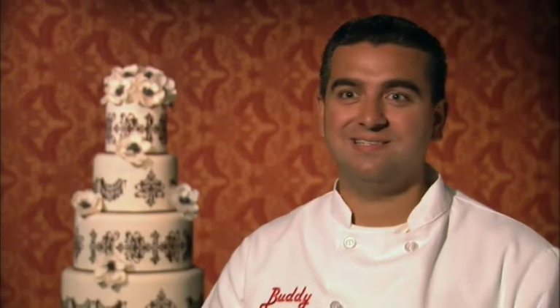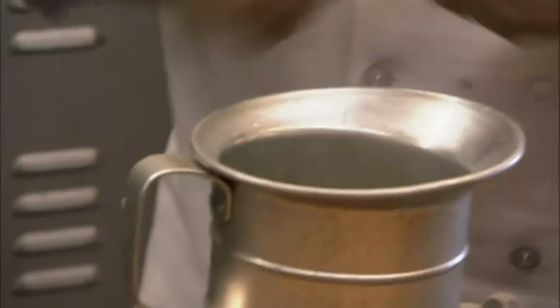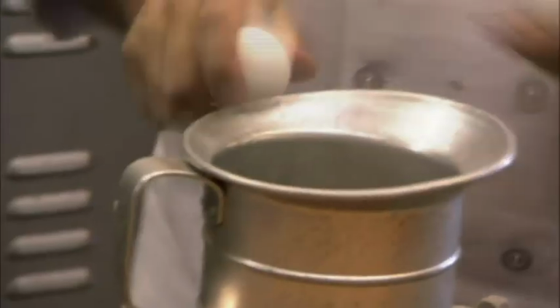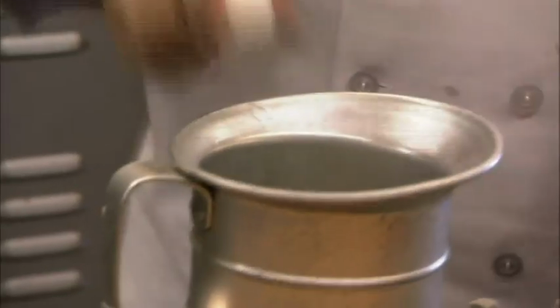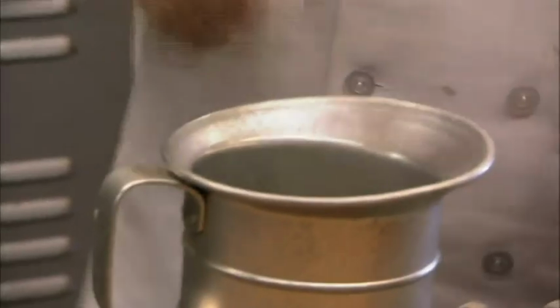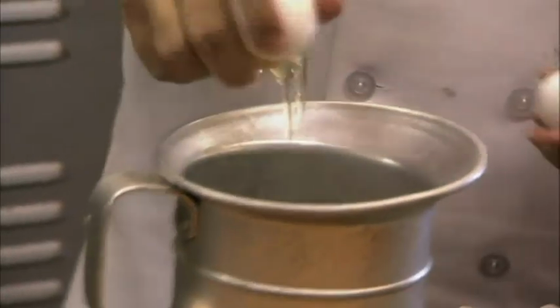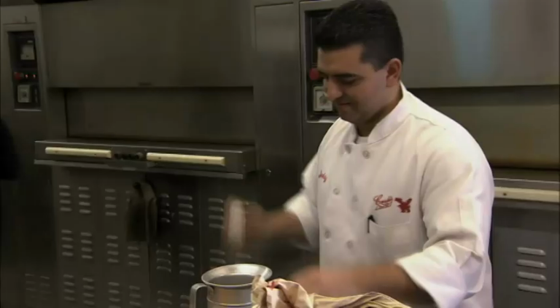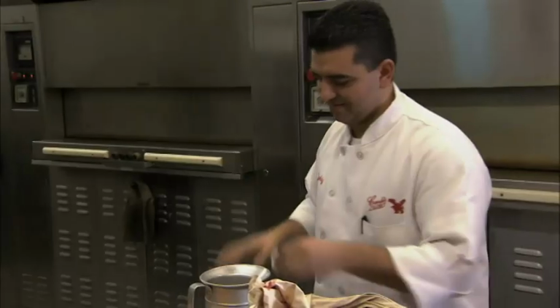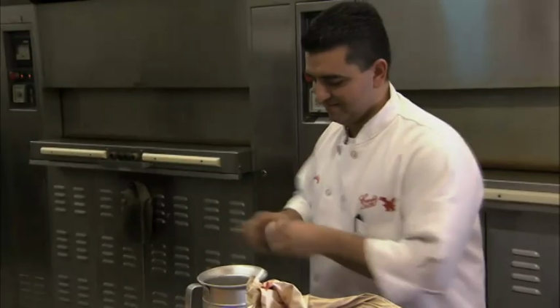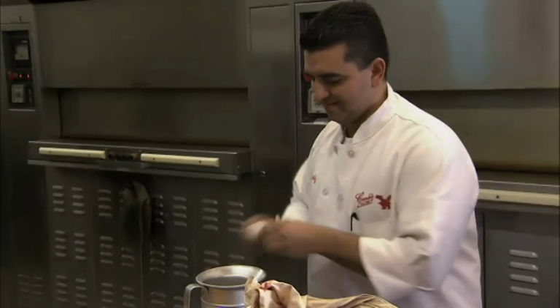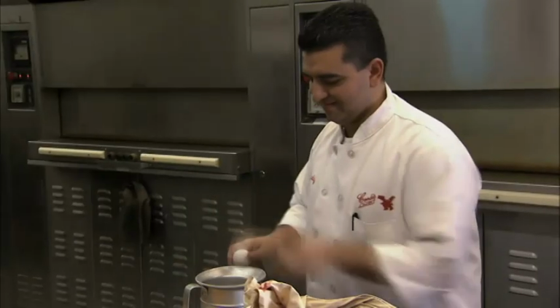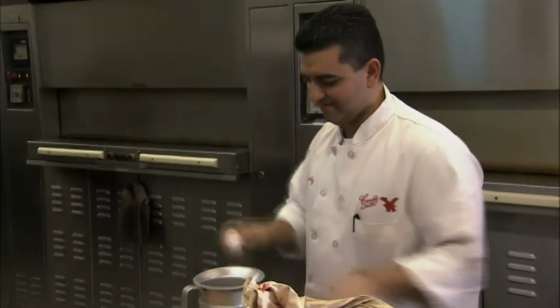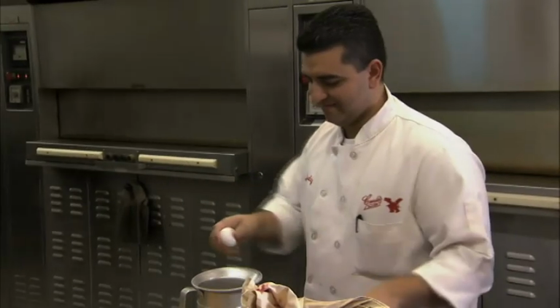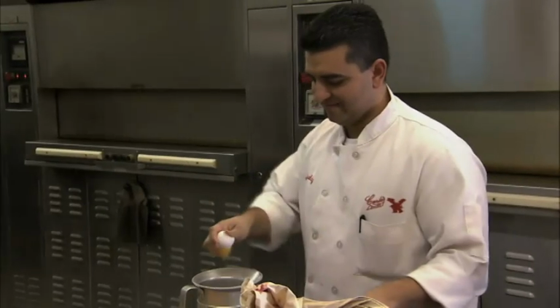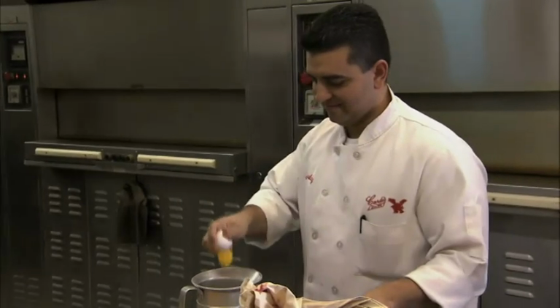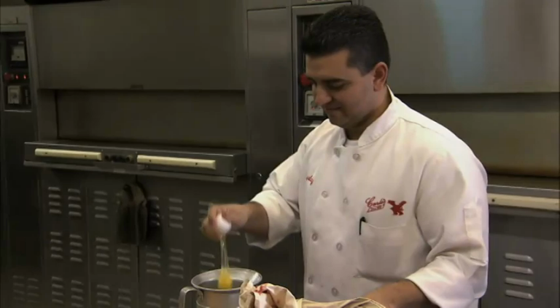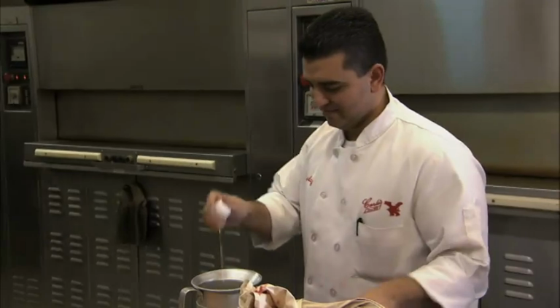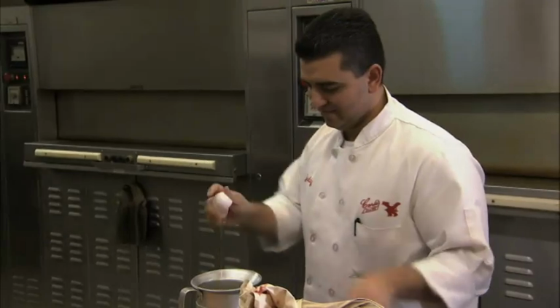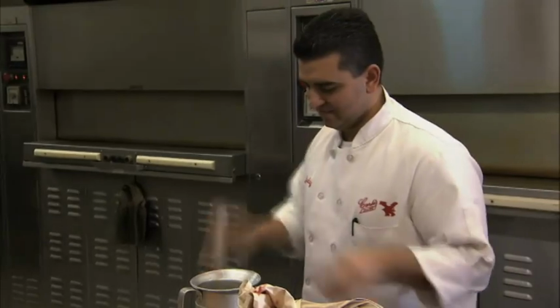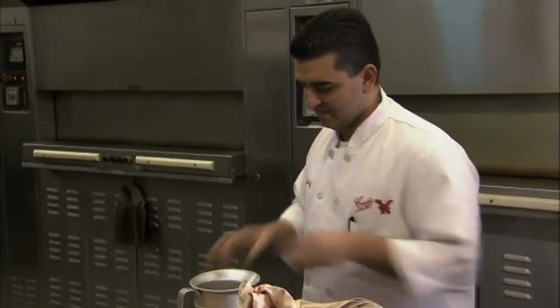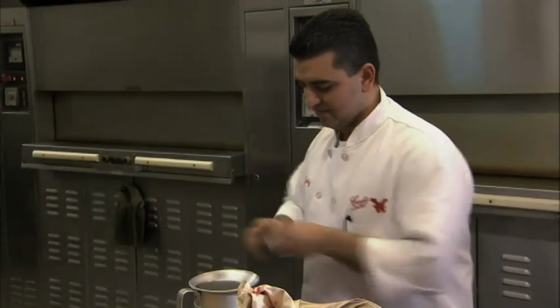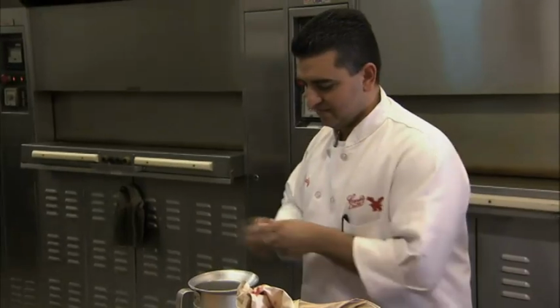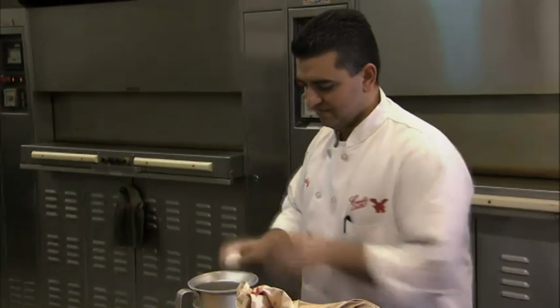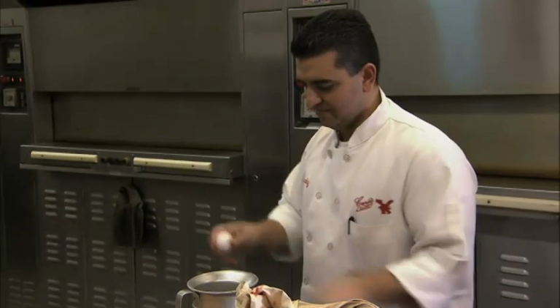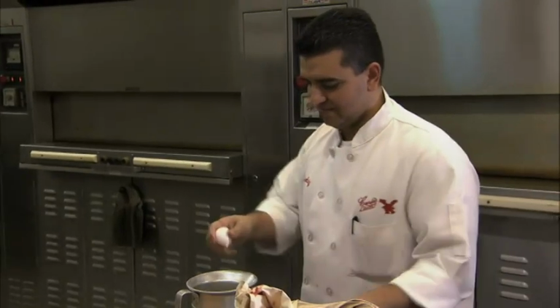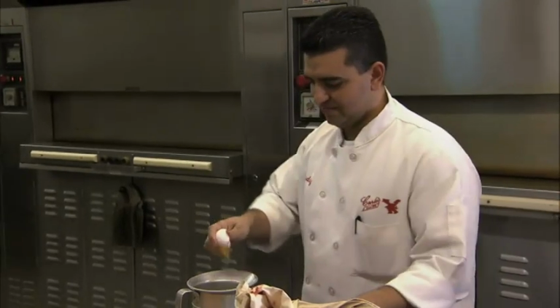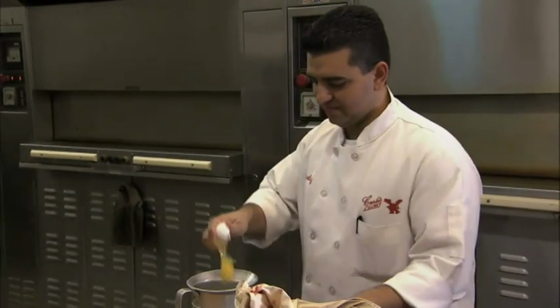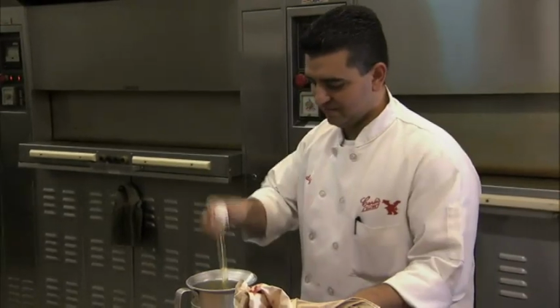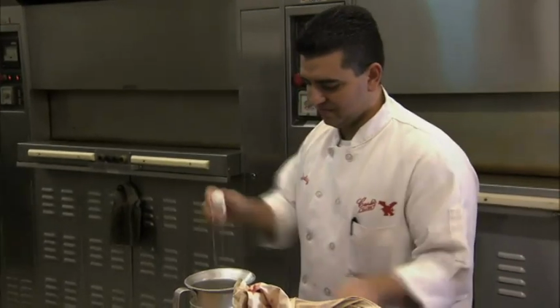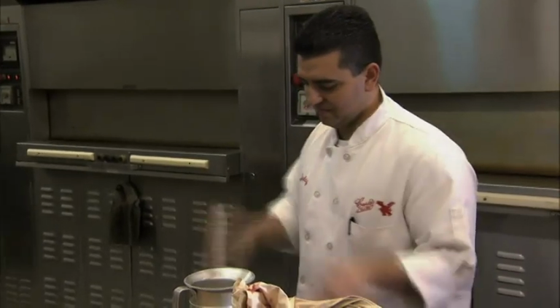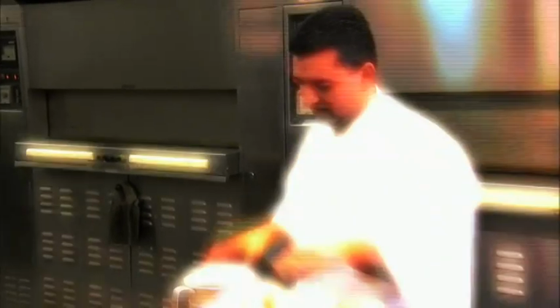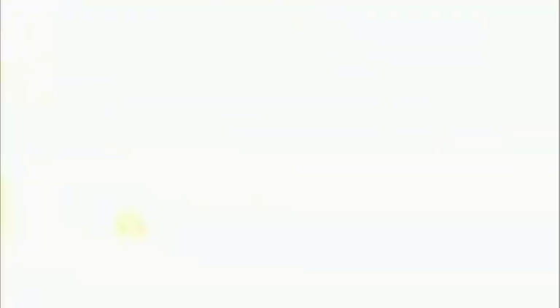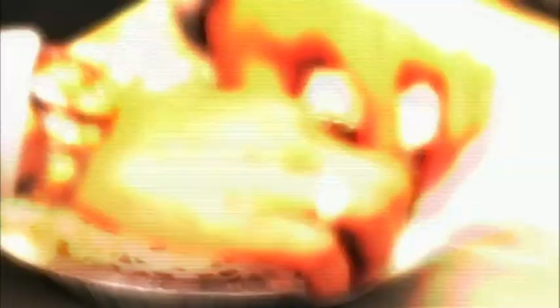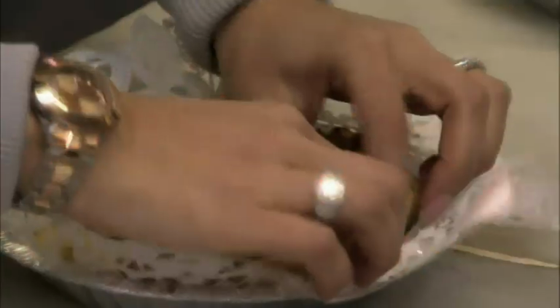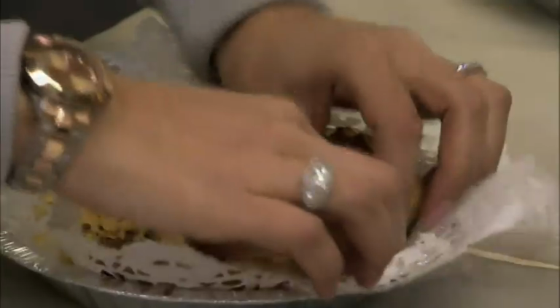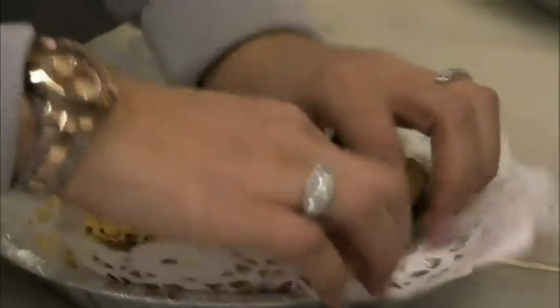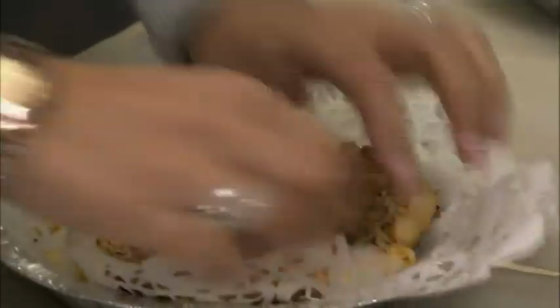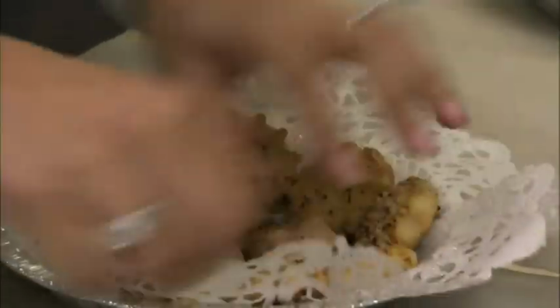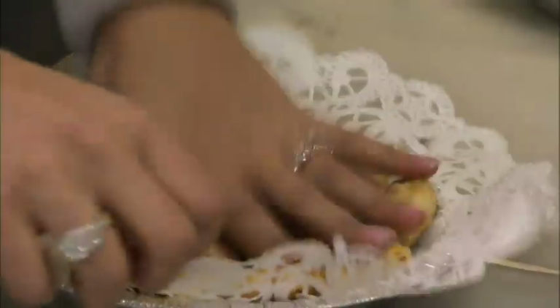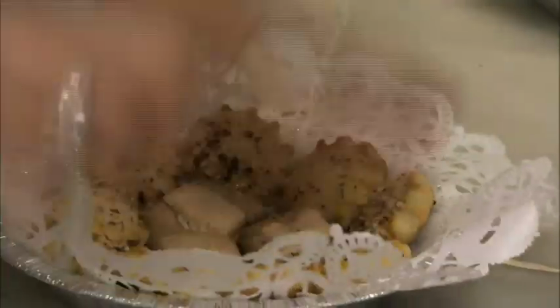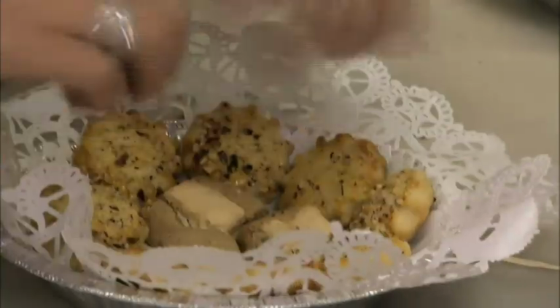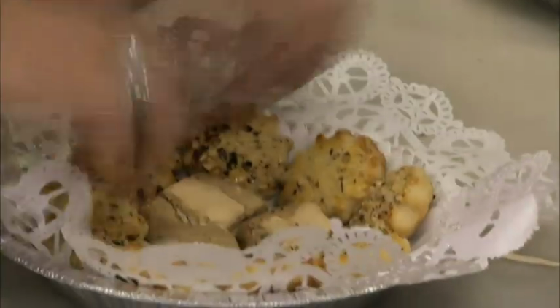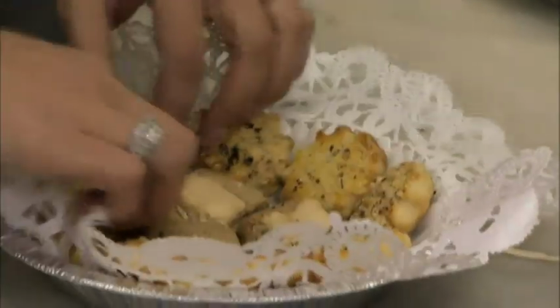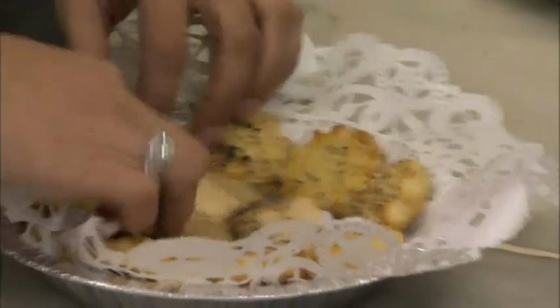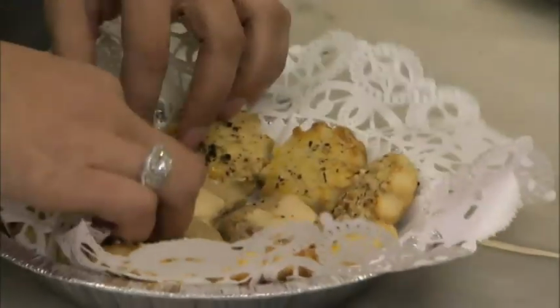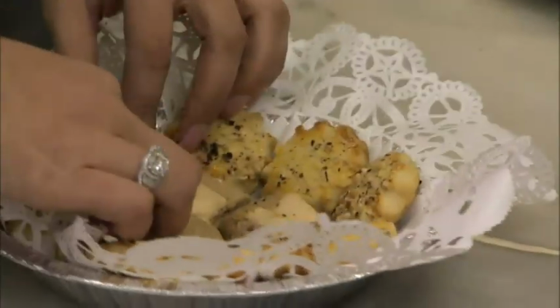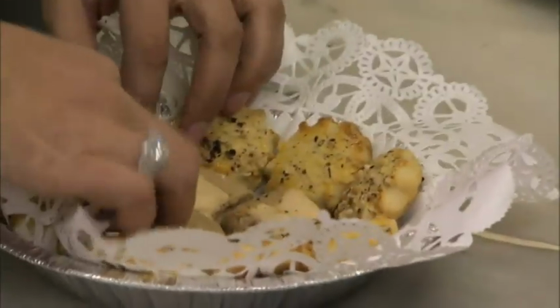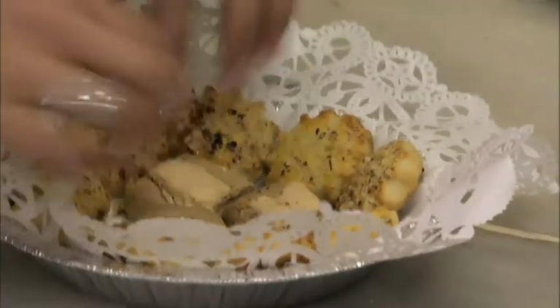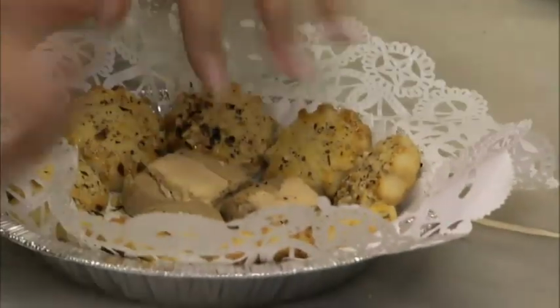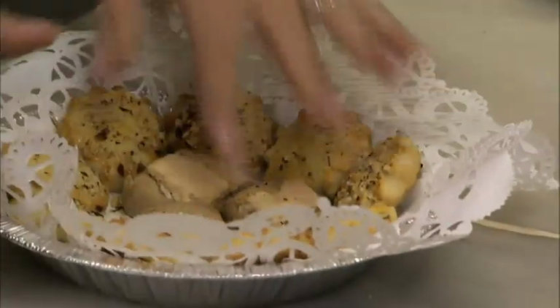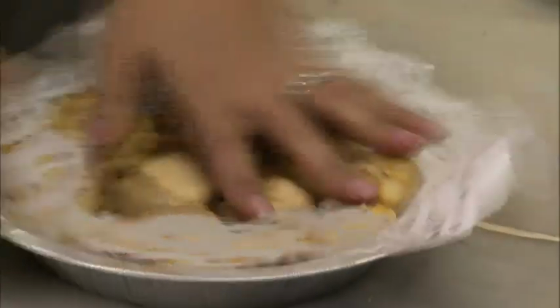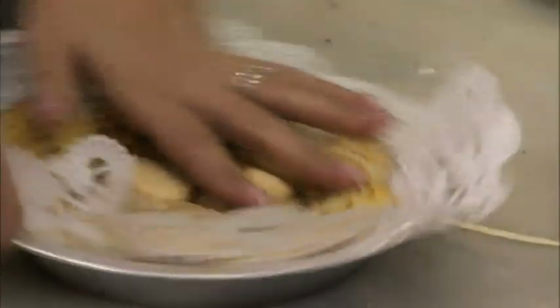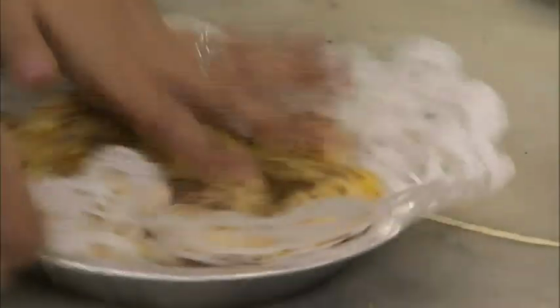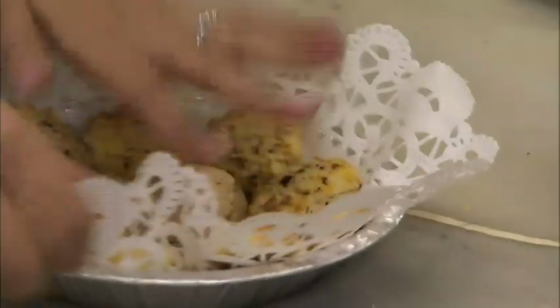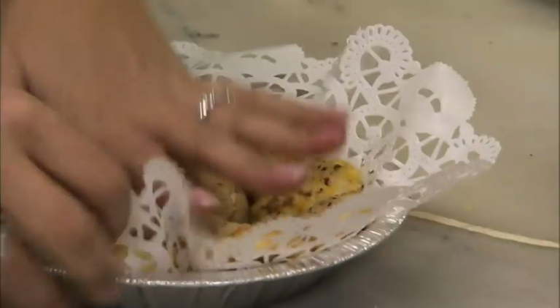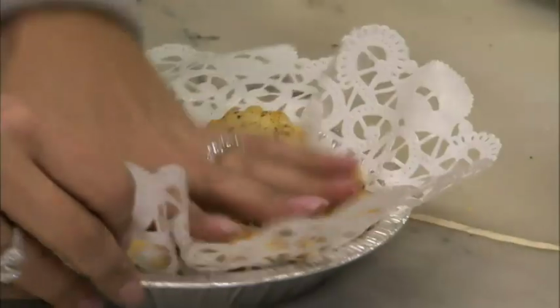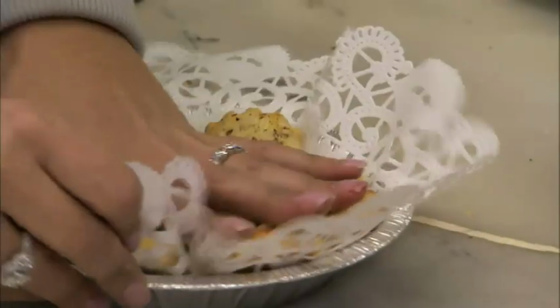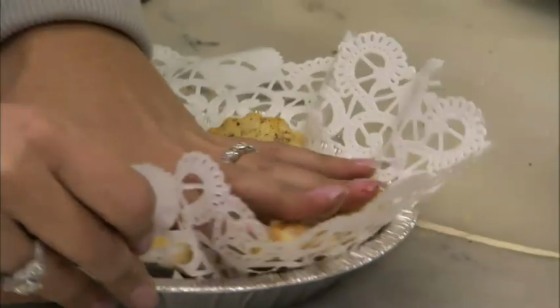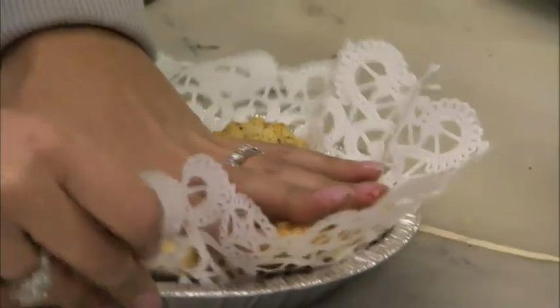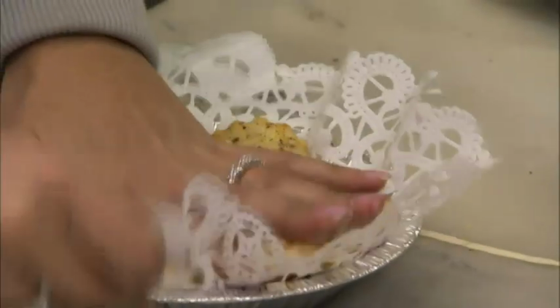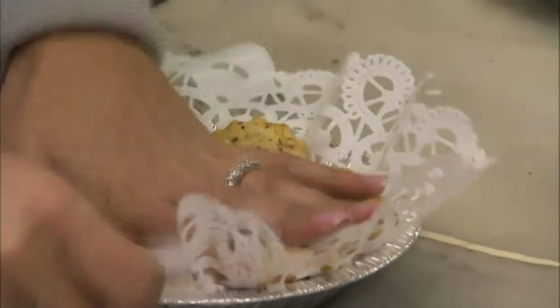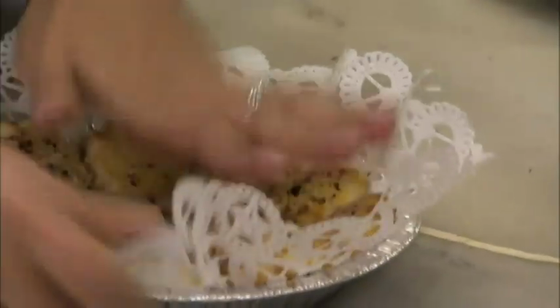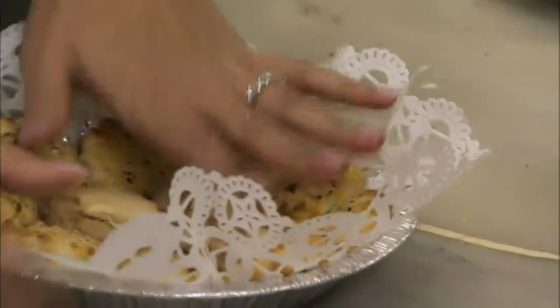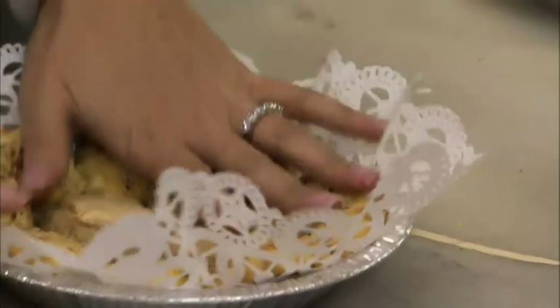One of our most popular cookies are our Carlos cookies. They're little shortbread cookies with nuts sprinkled on top.